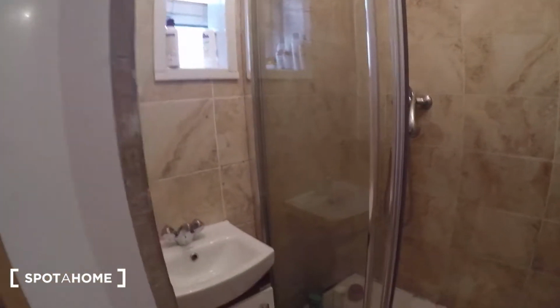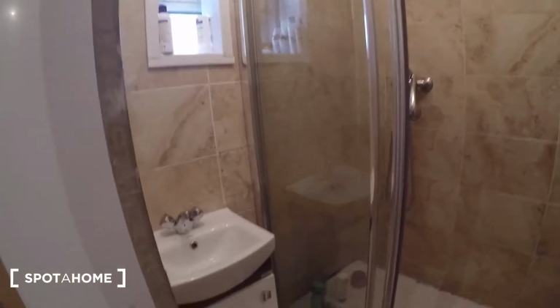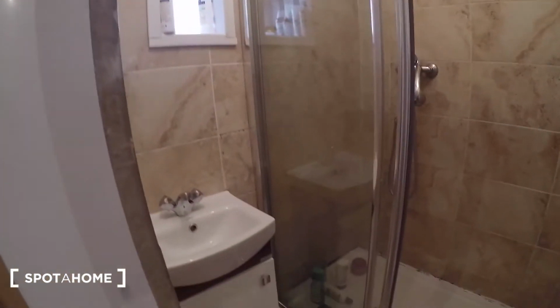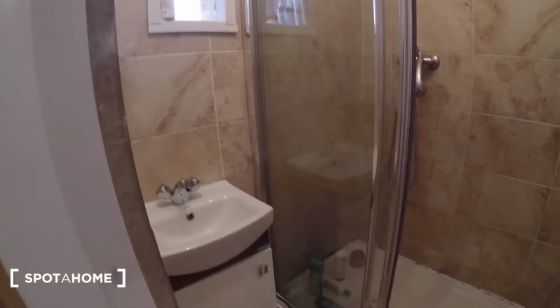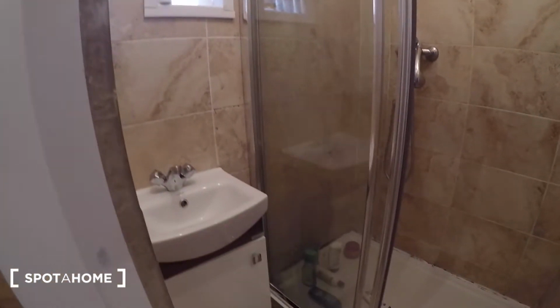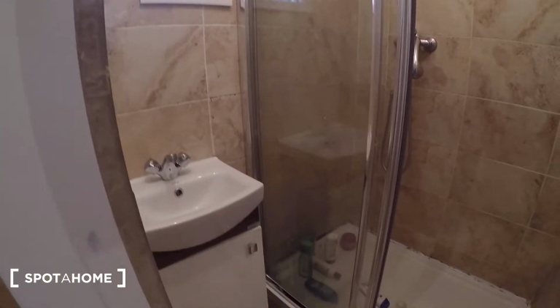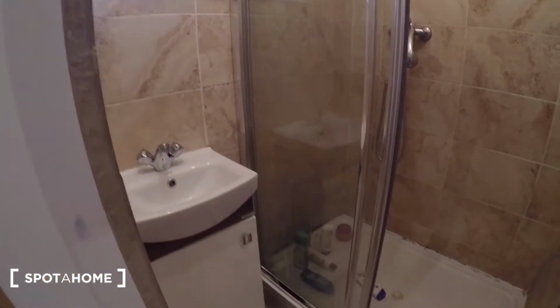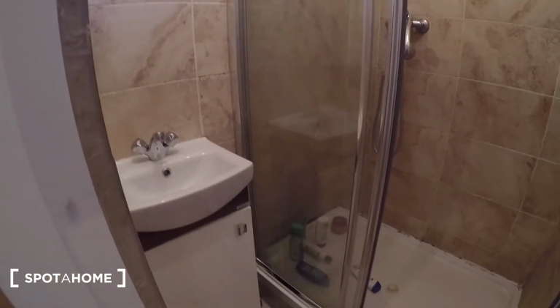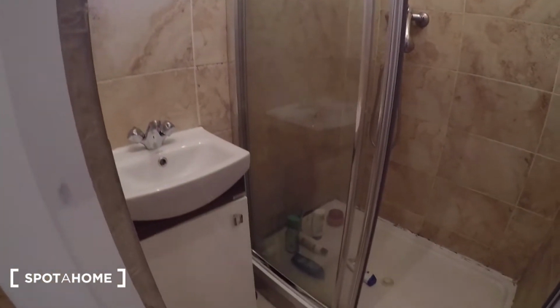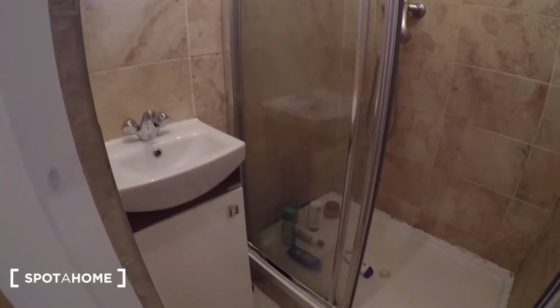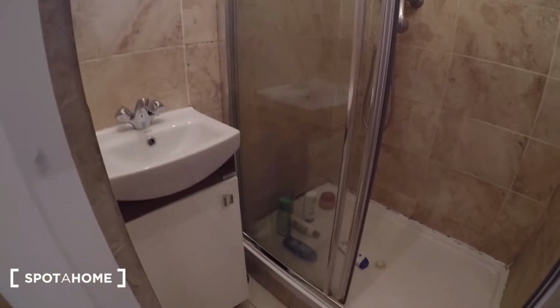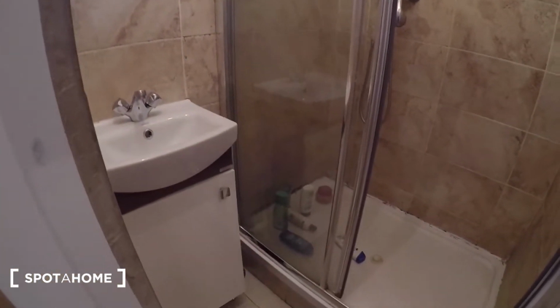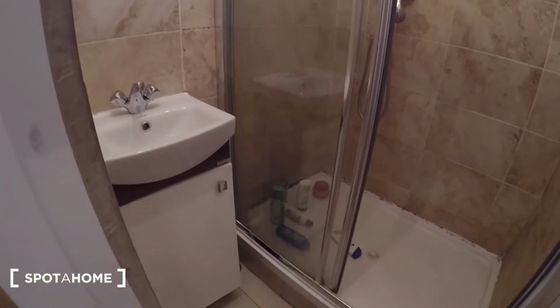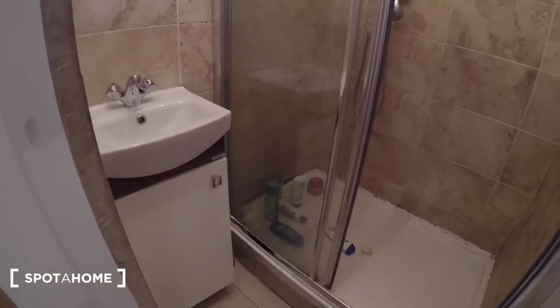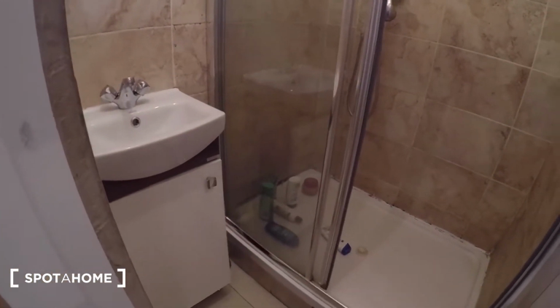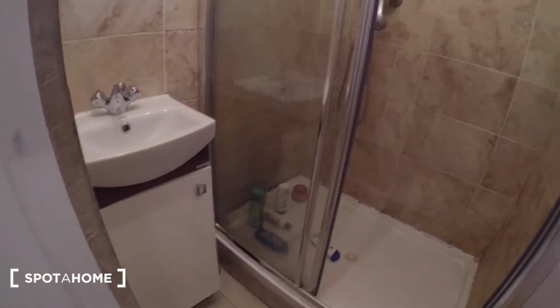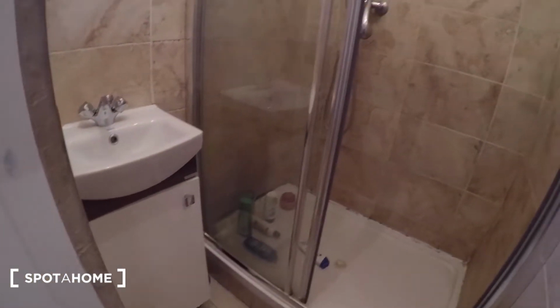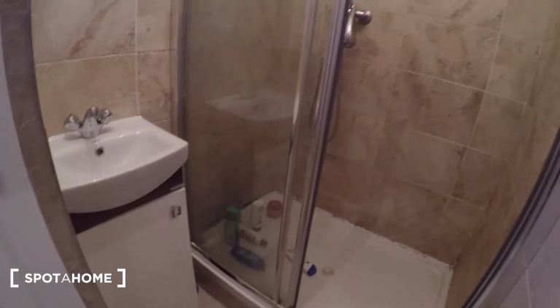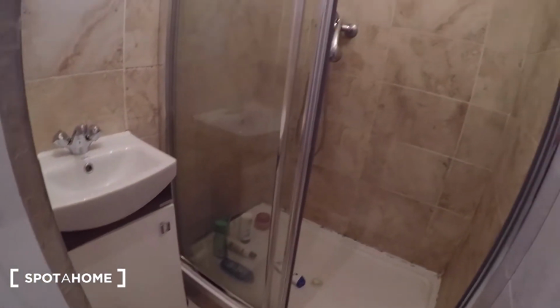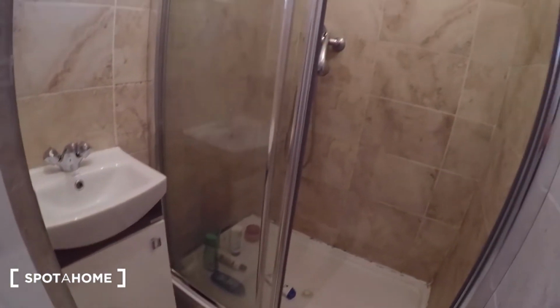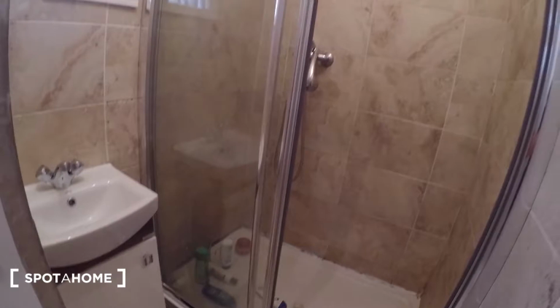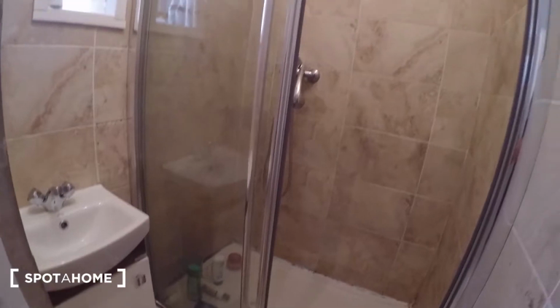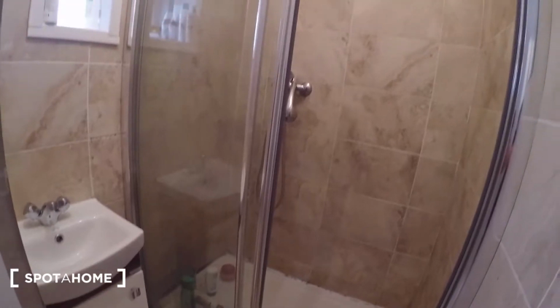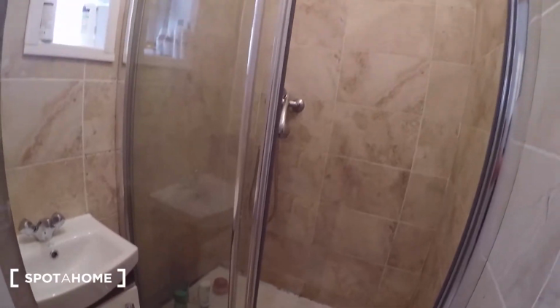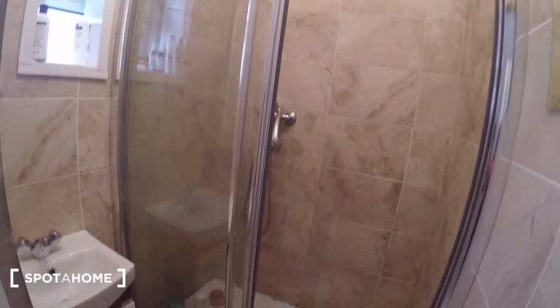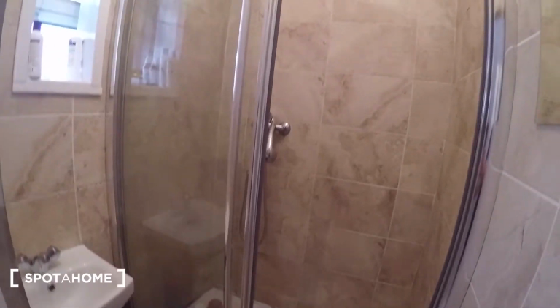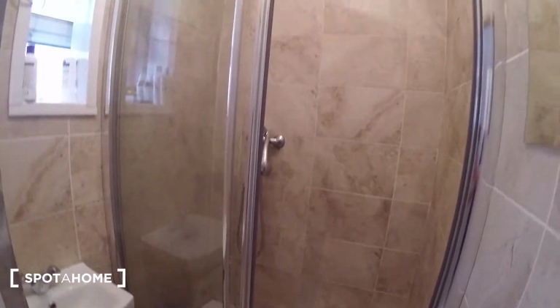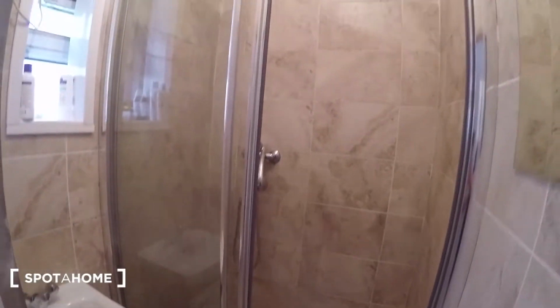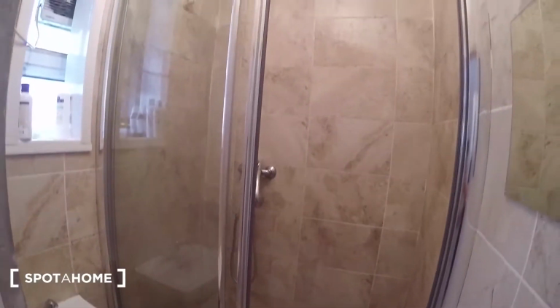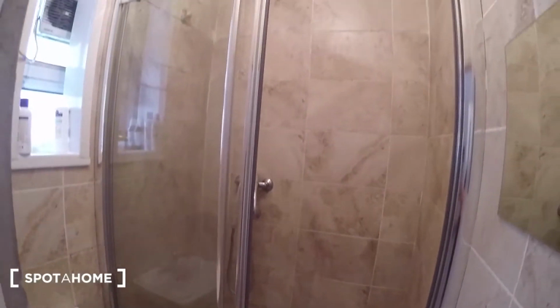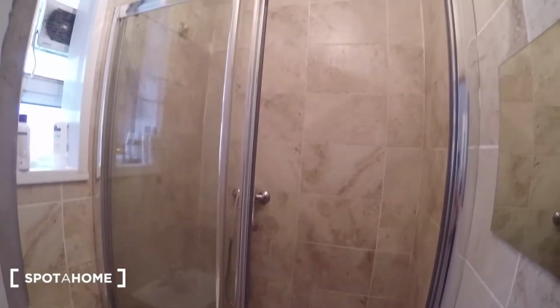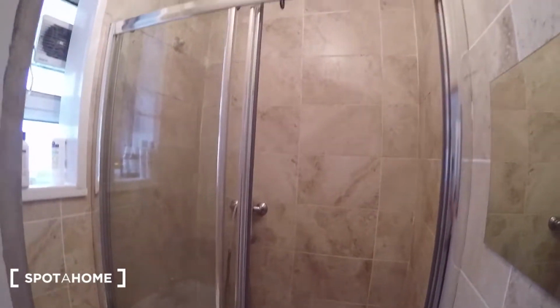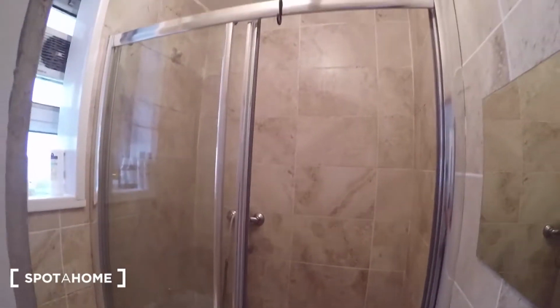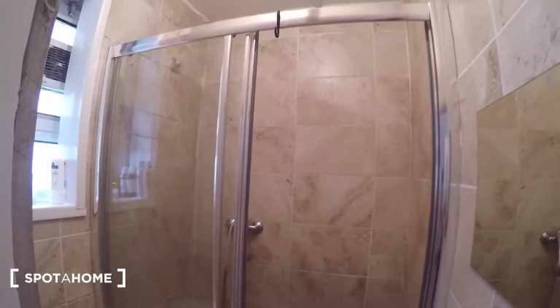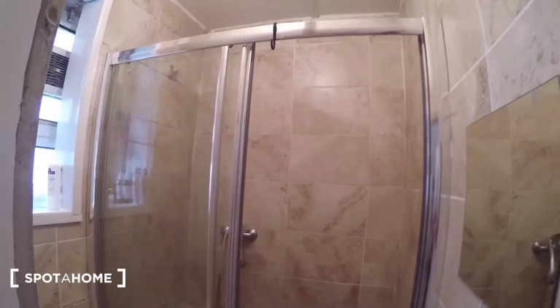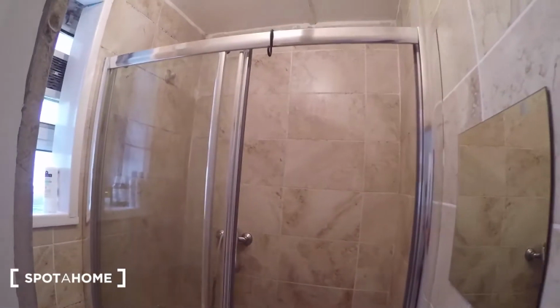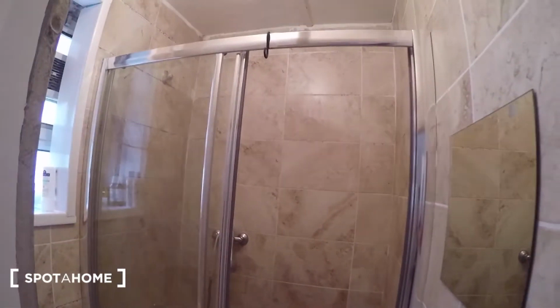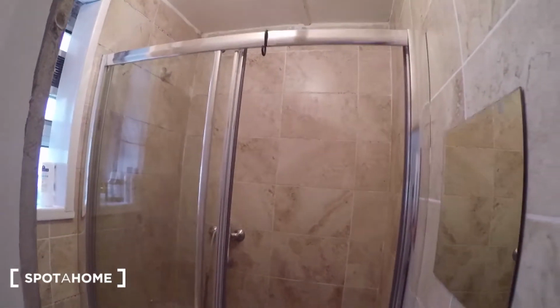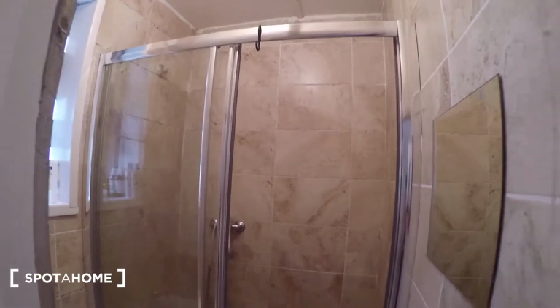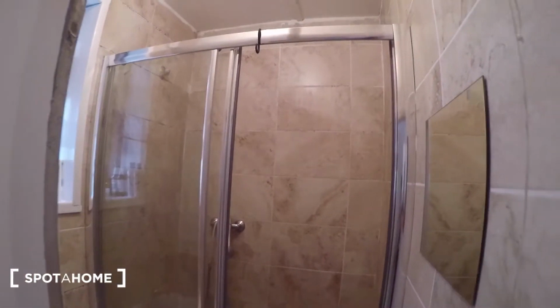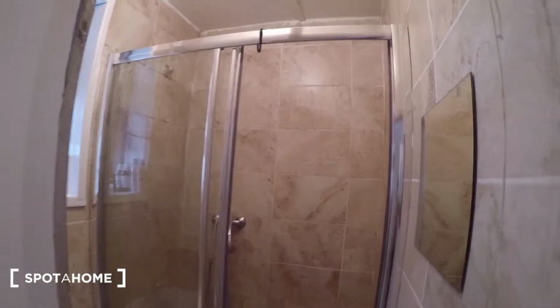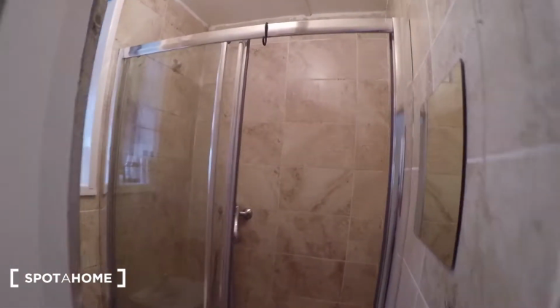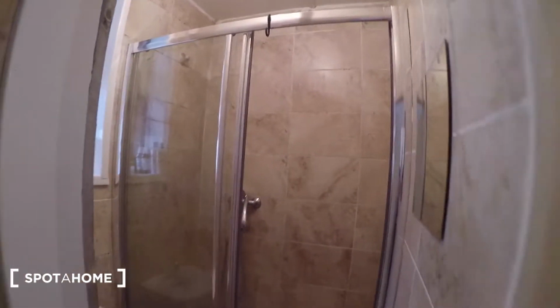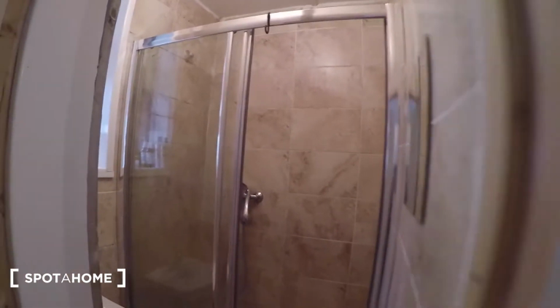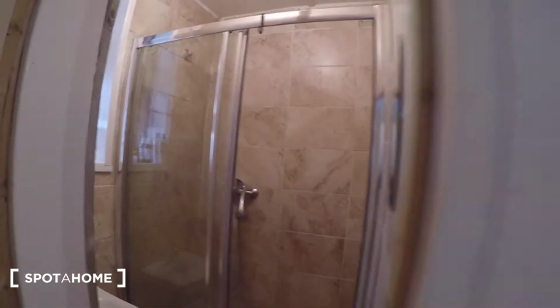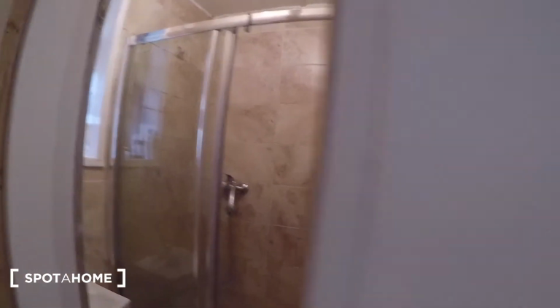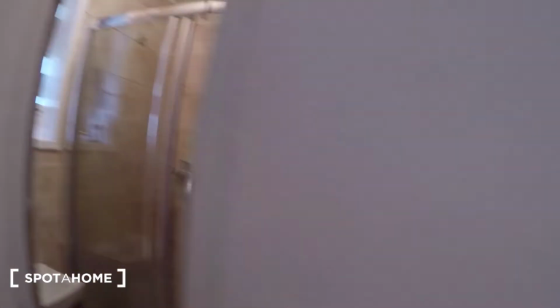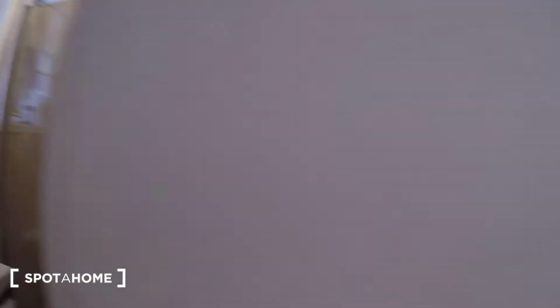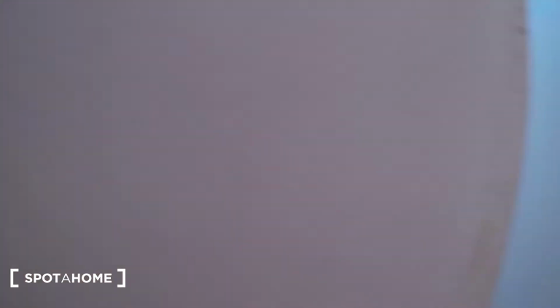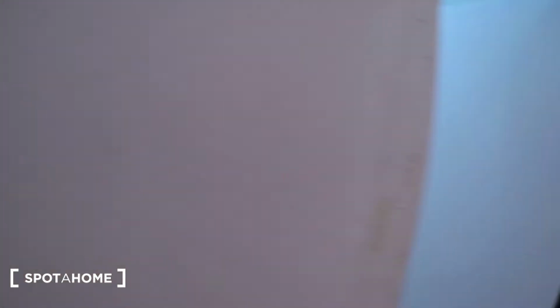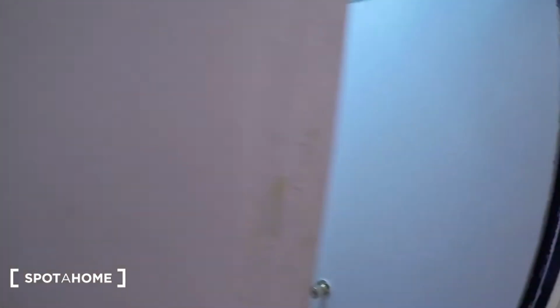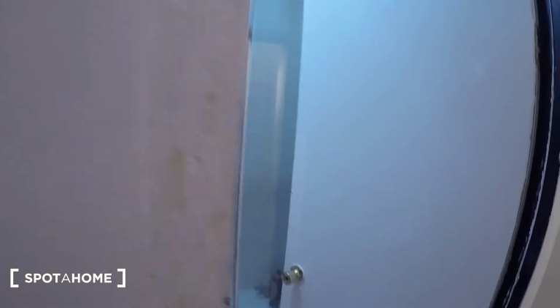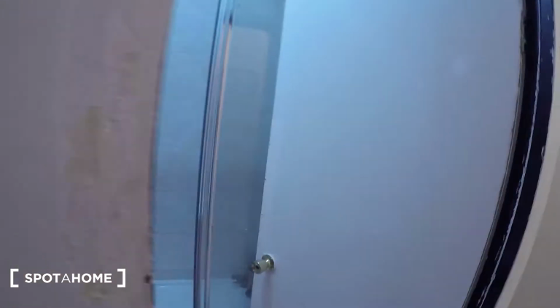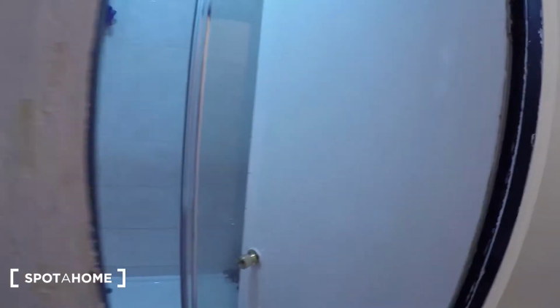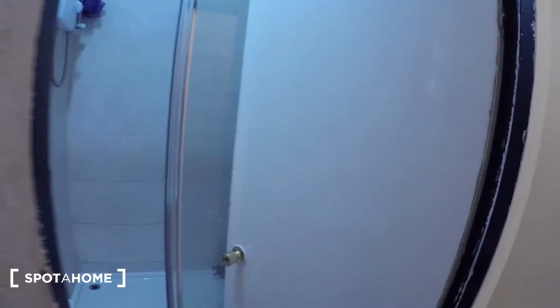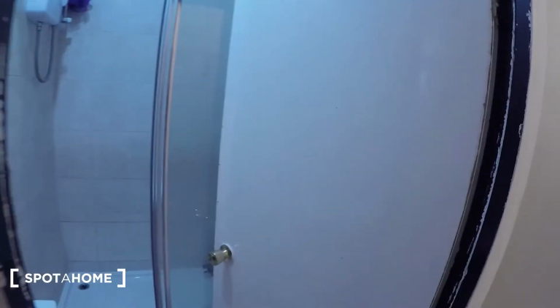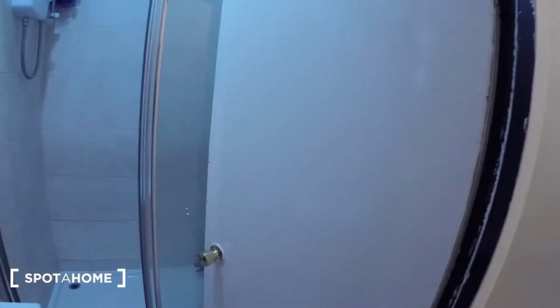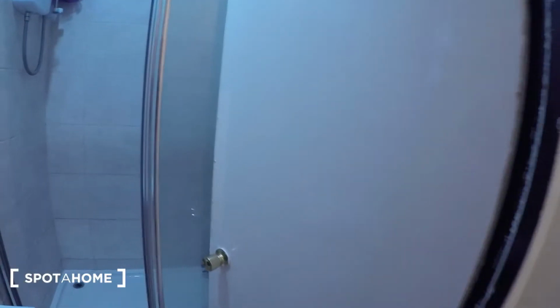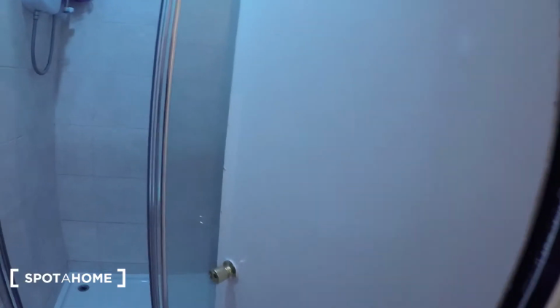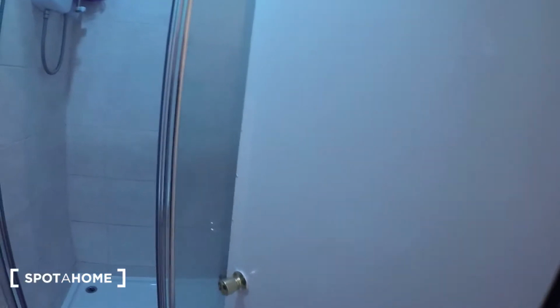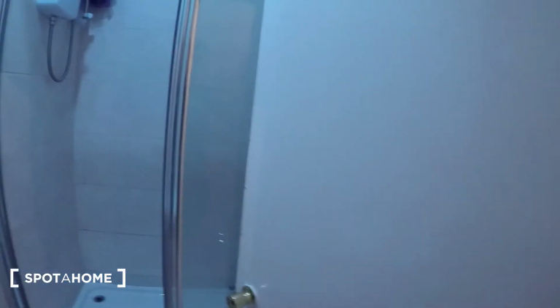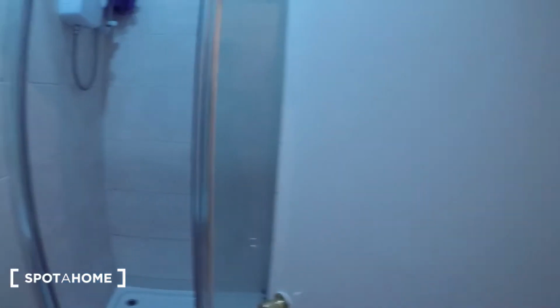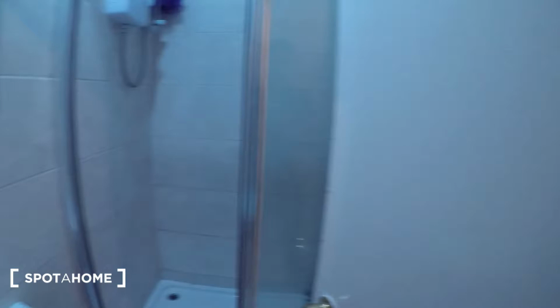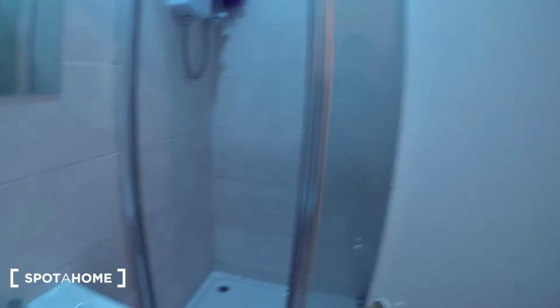You've got a sink and cabinet there, then a nice big shower unit. The same thing here.